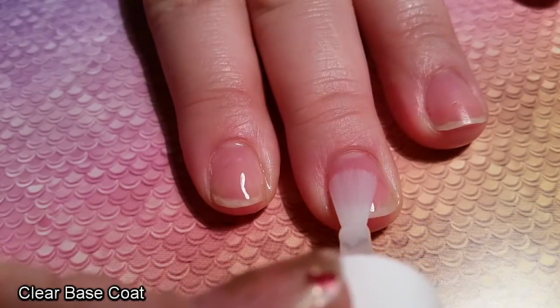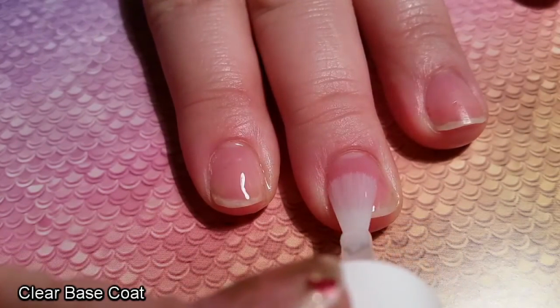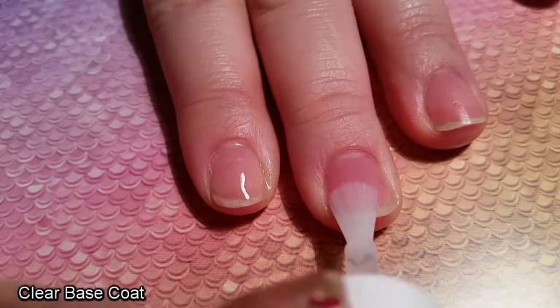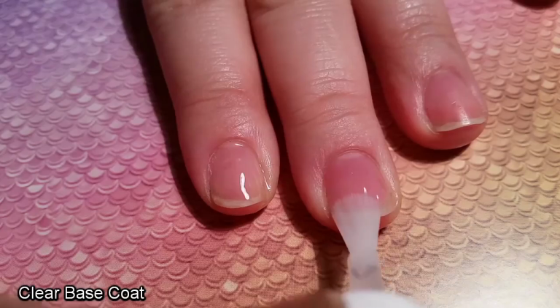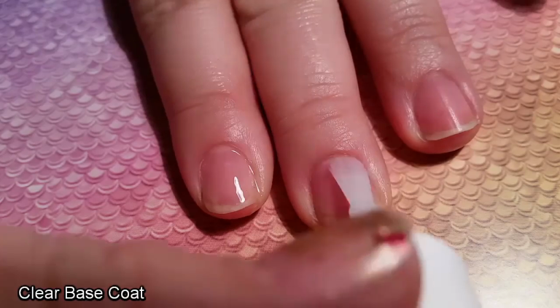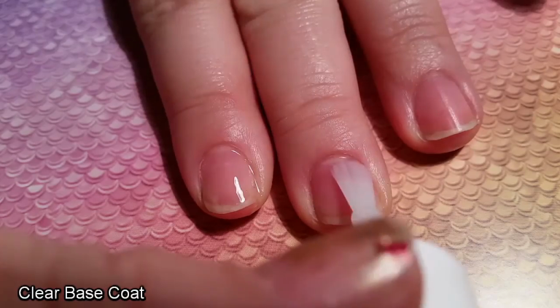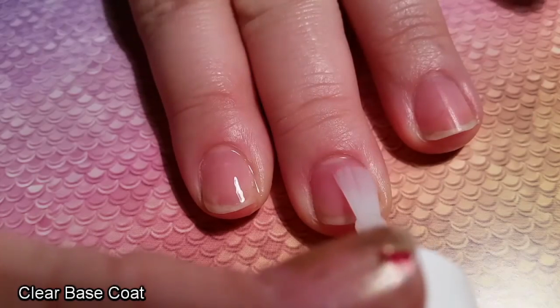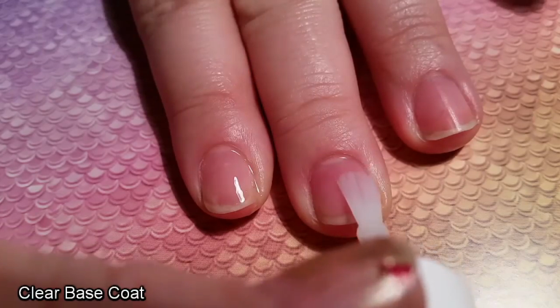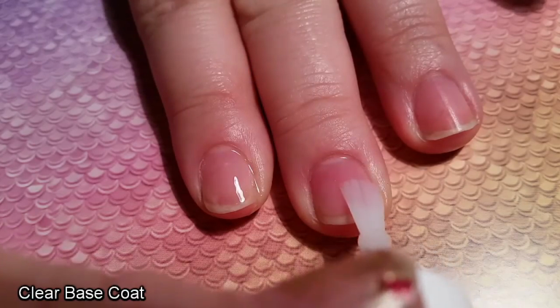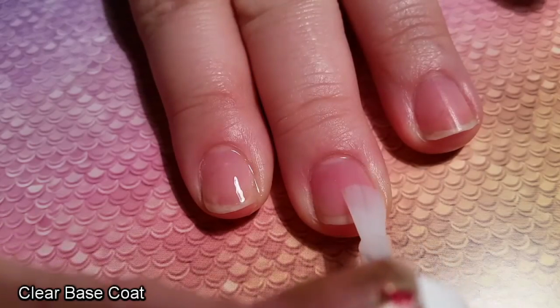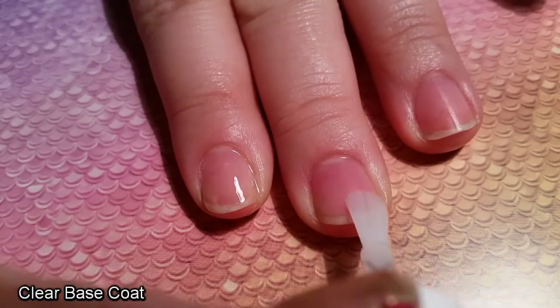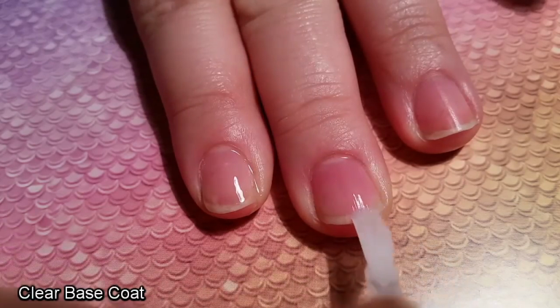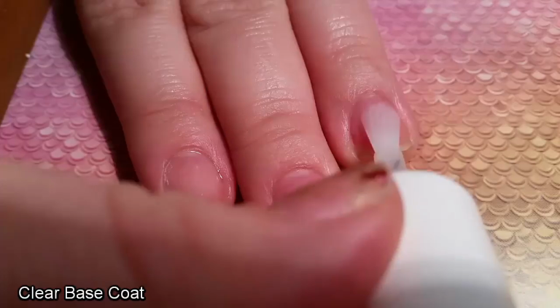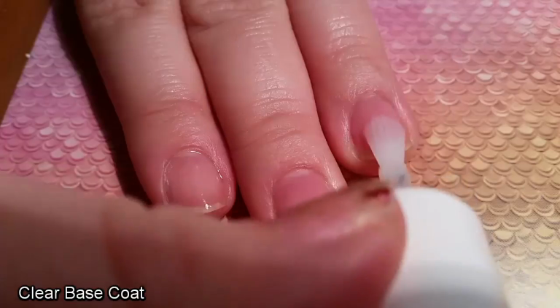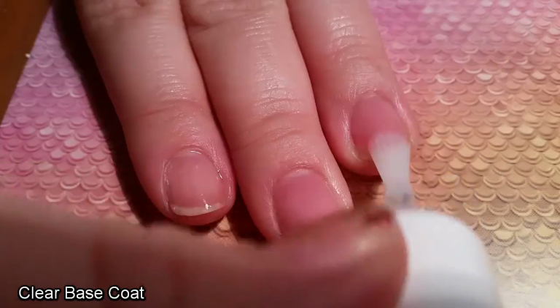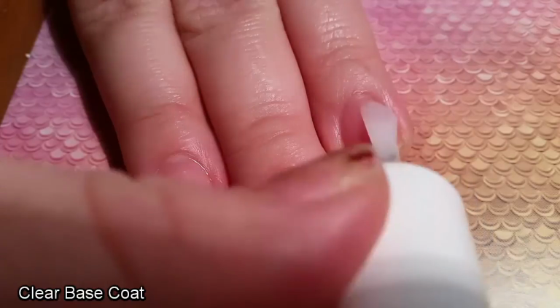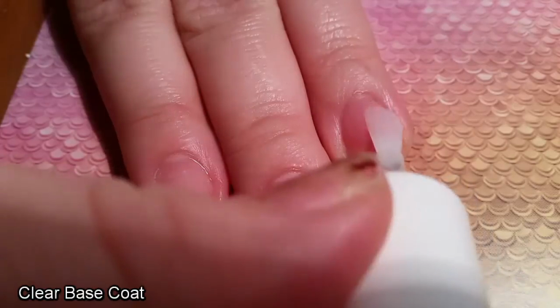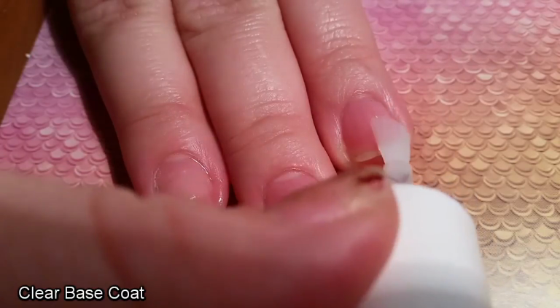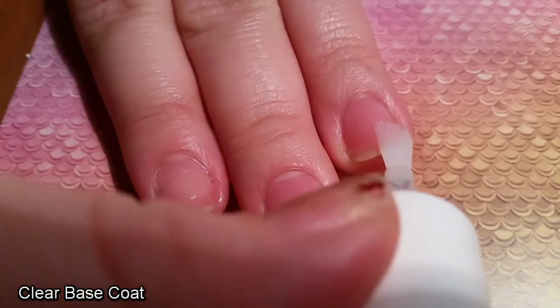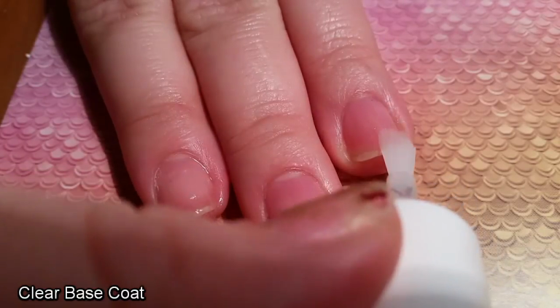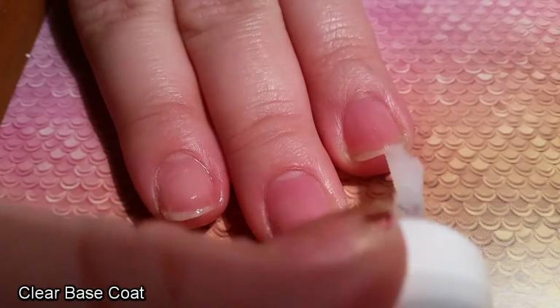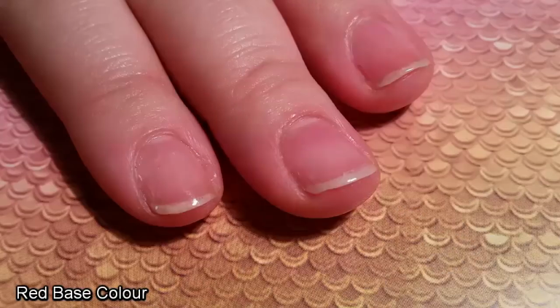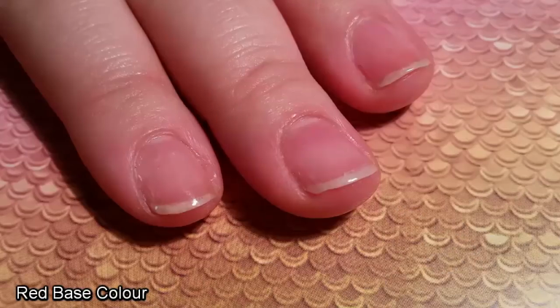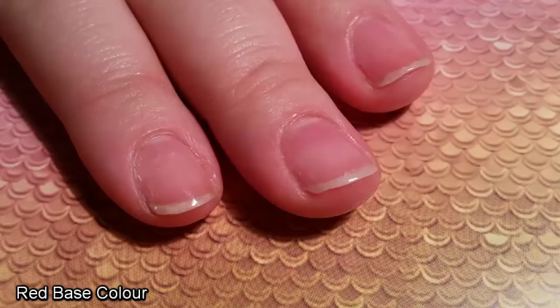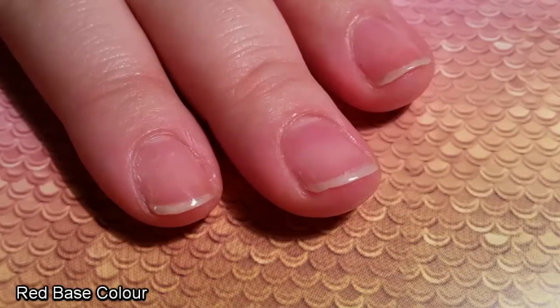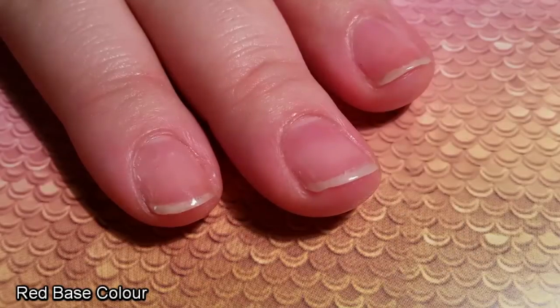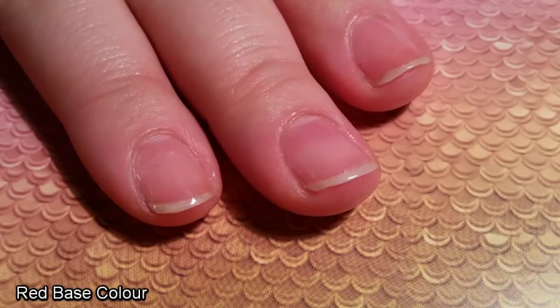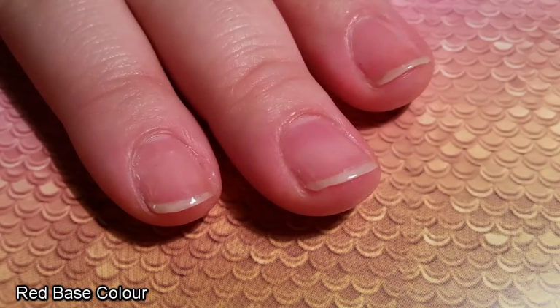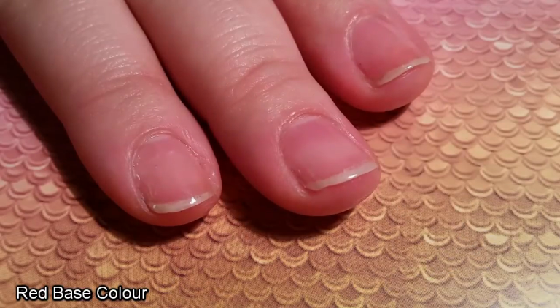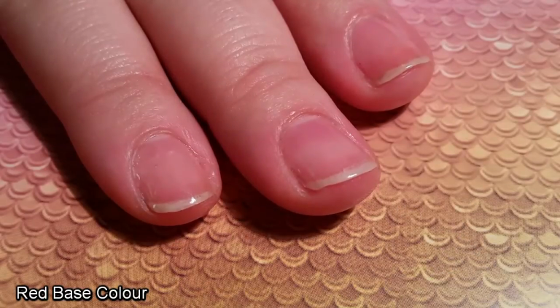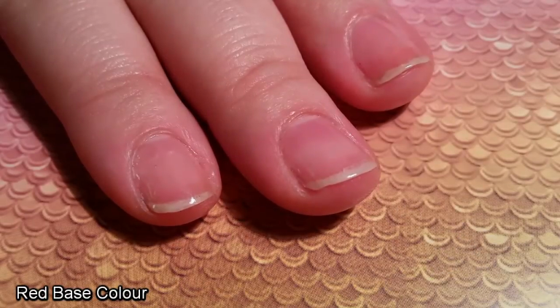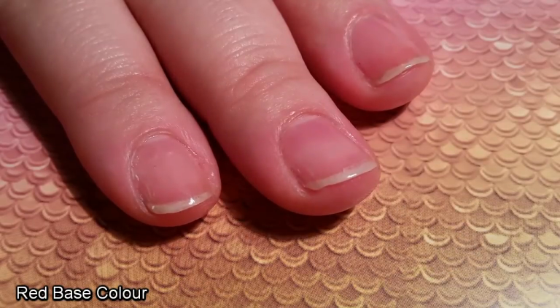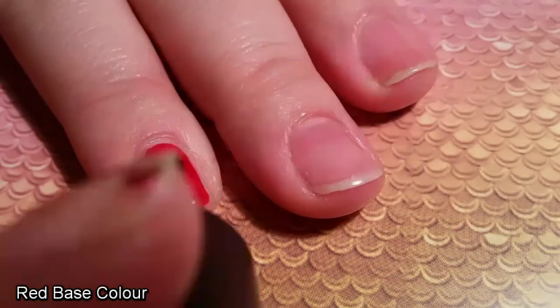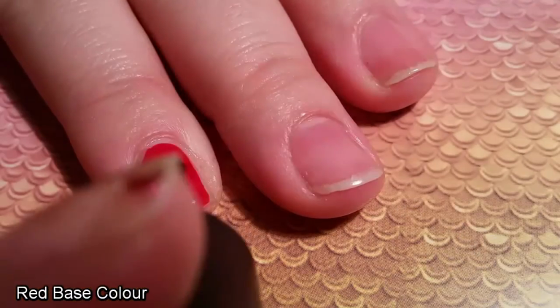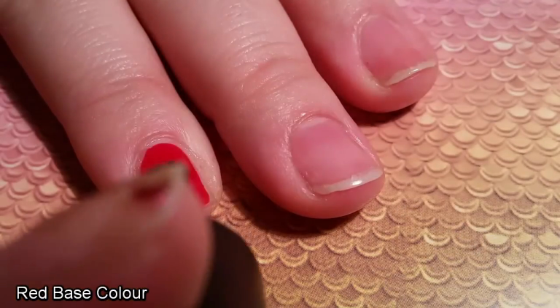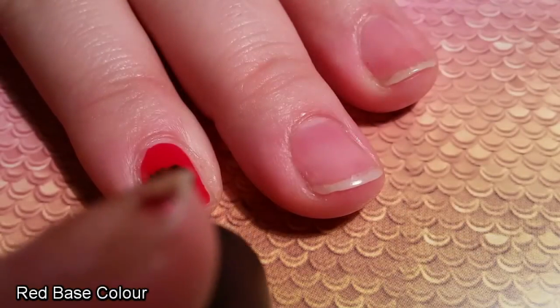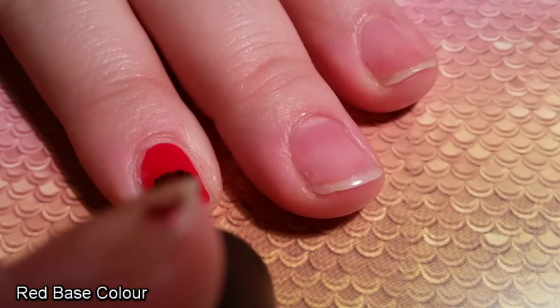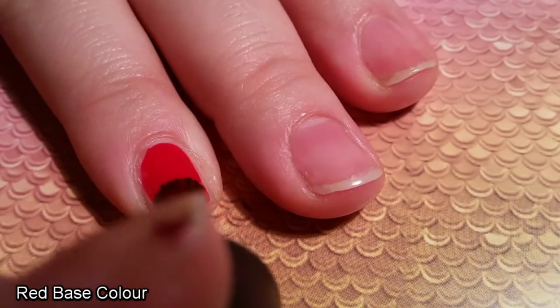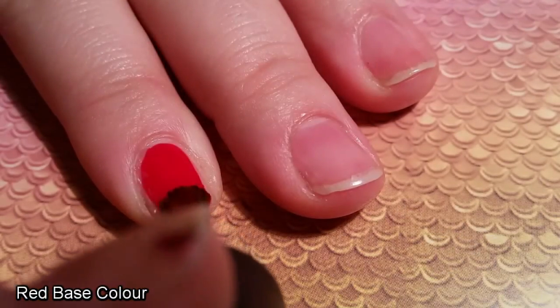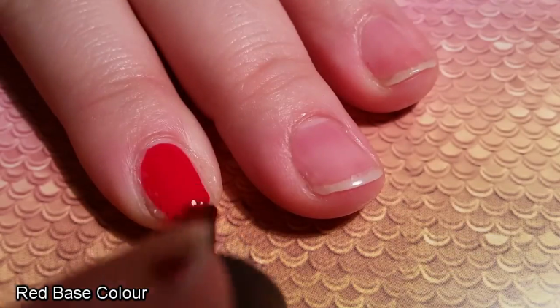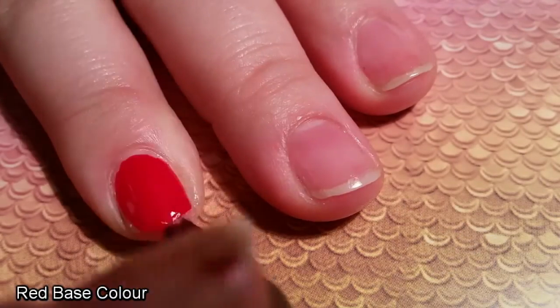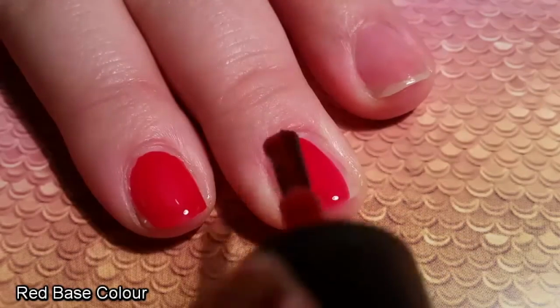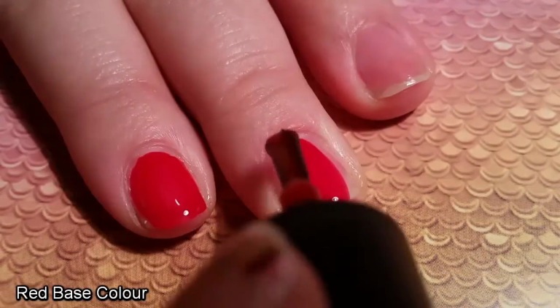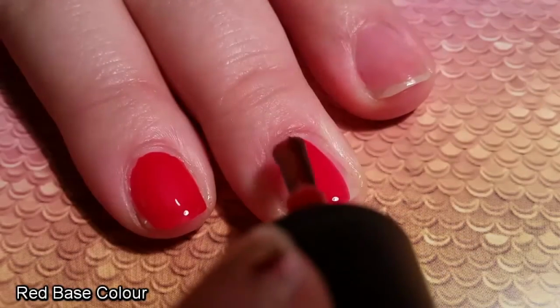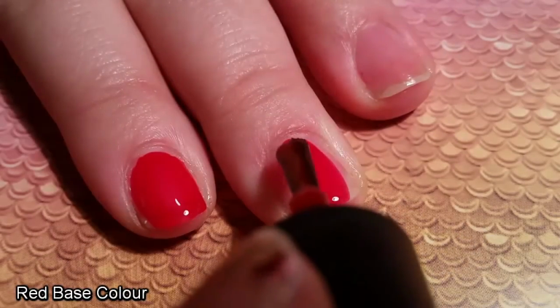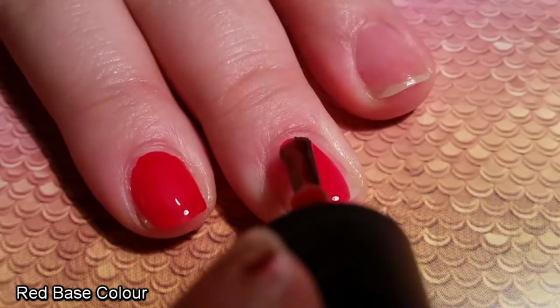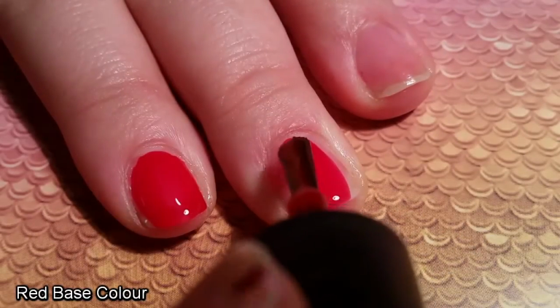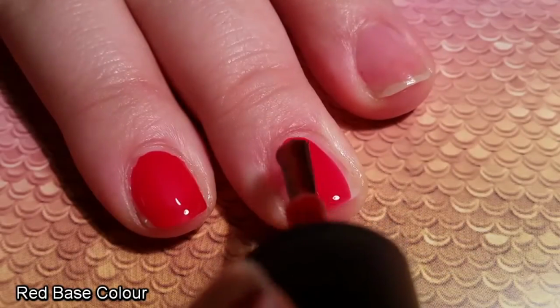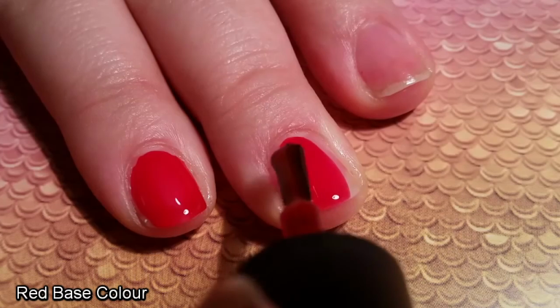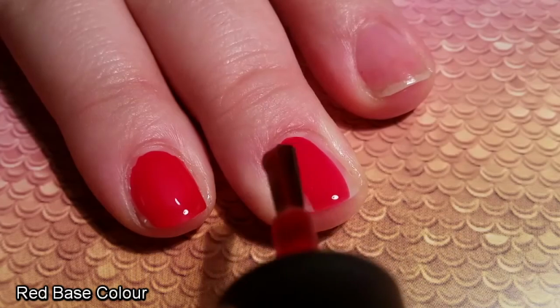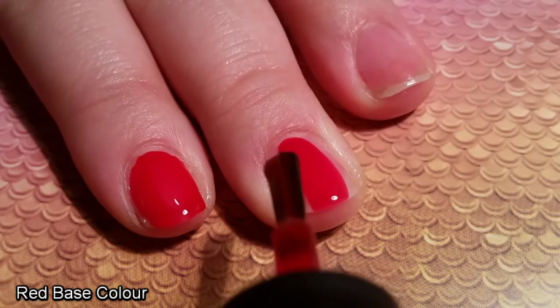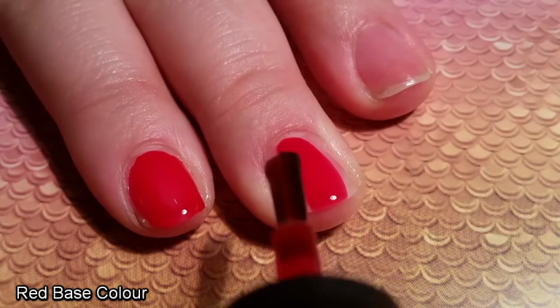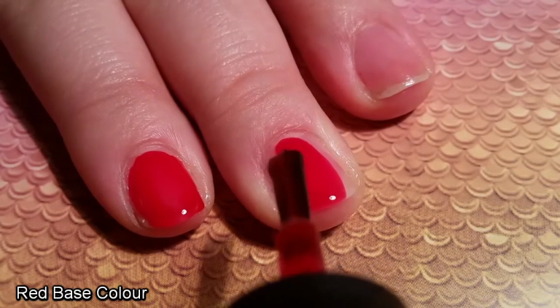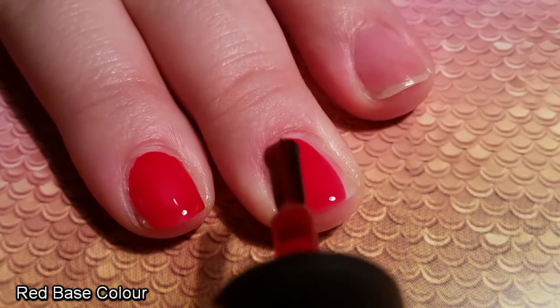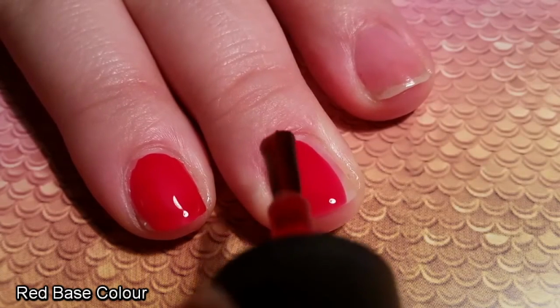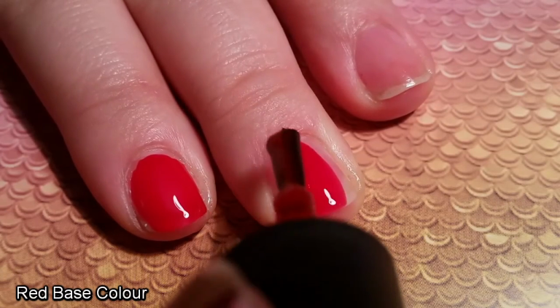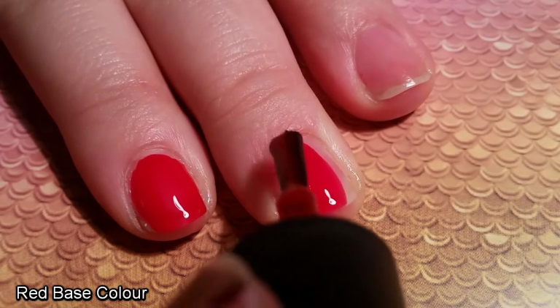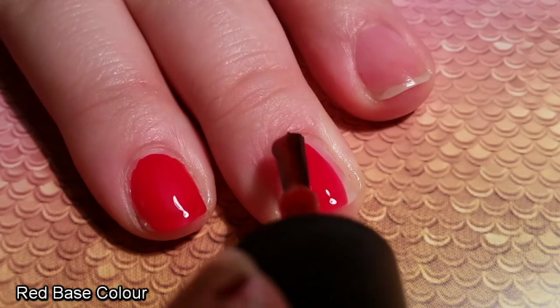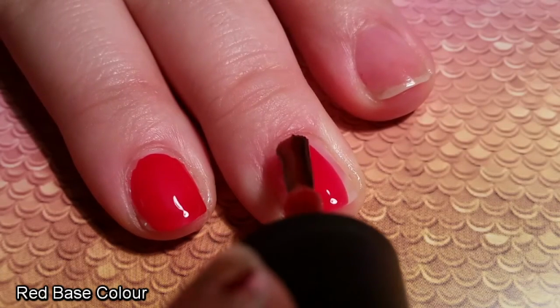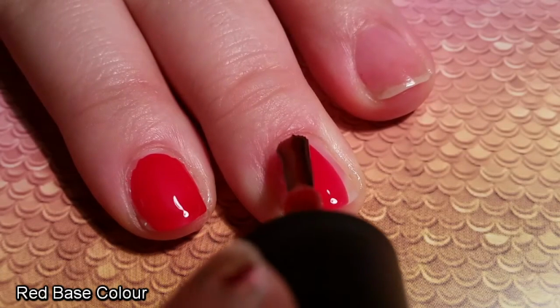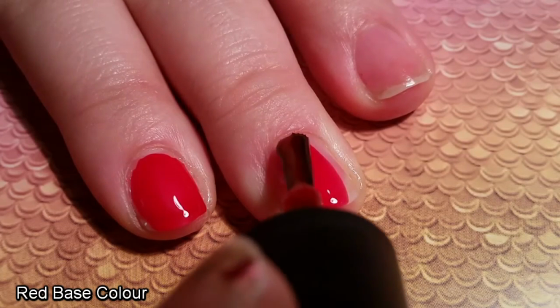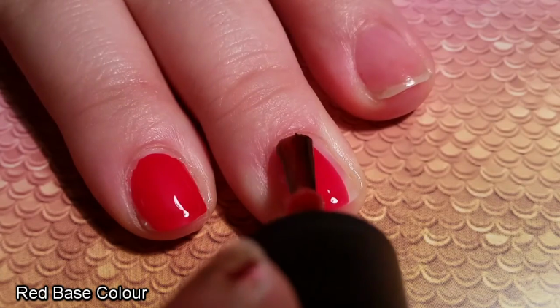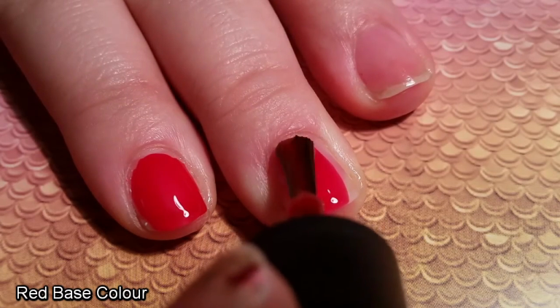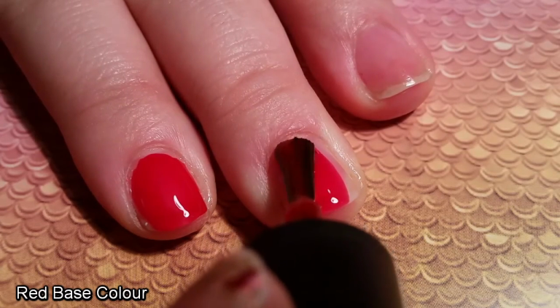First we're going to put down a base coat. This should help protect the base nail and make a much smoother surface to put the nail polish onto.